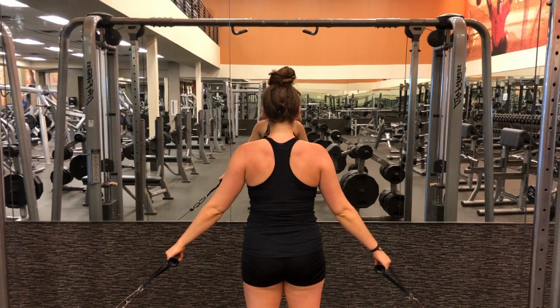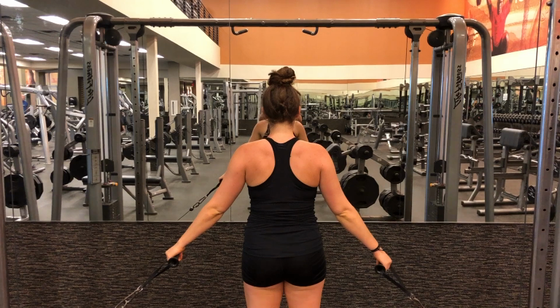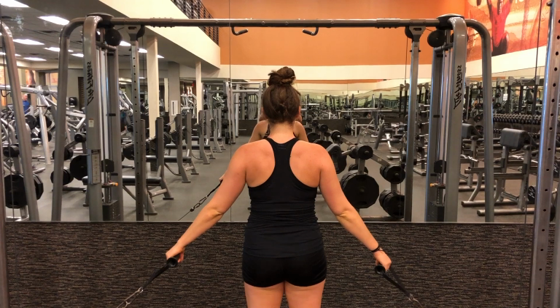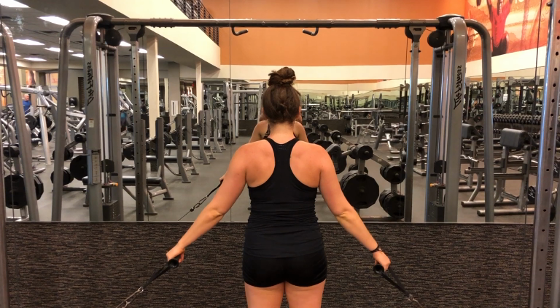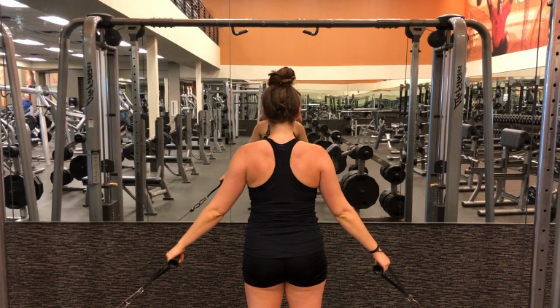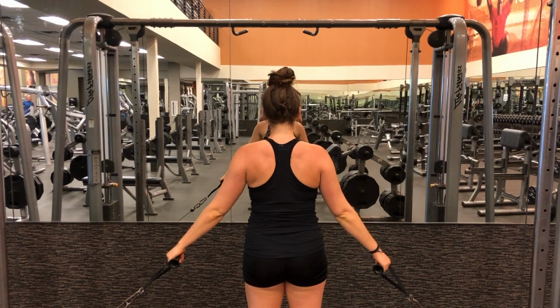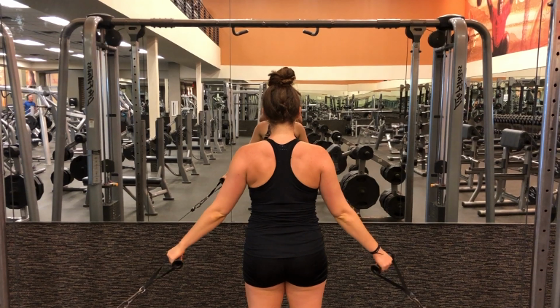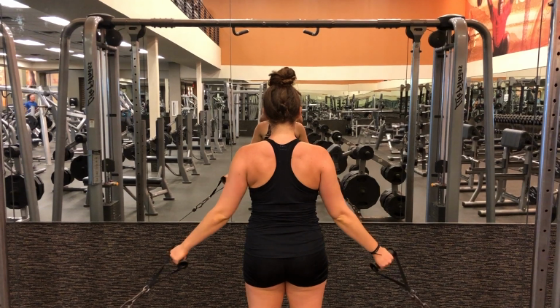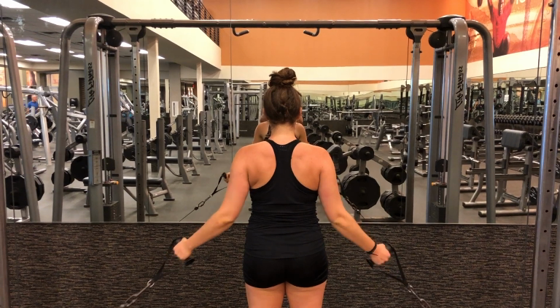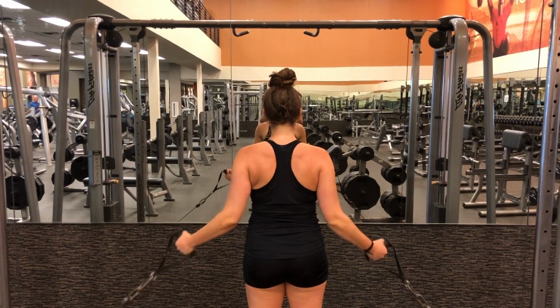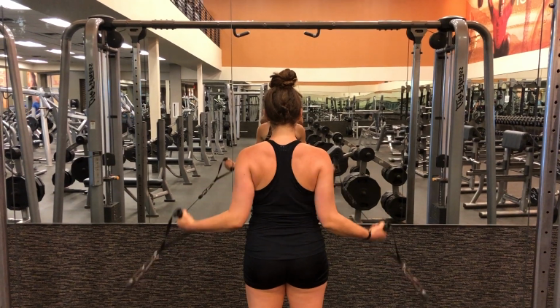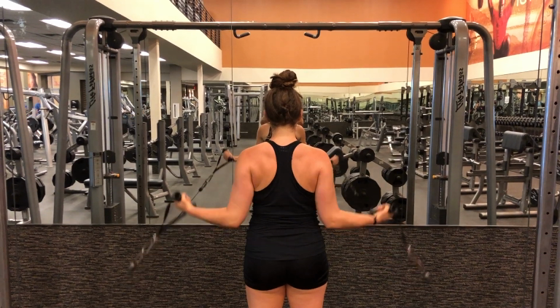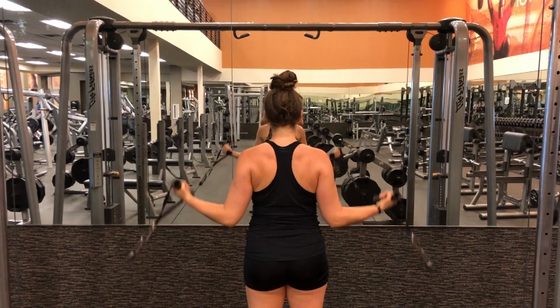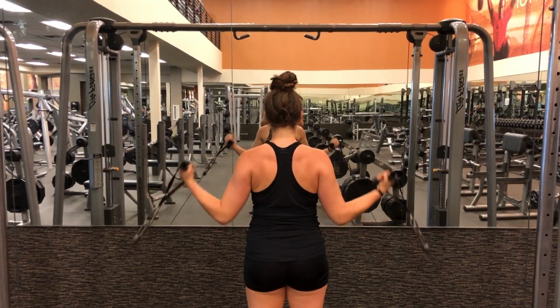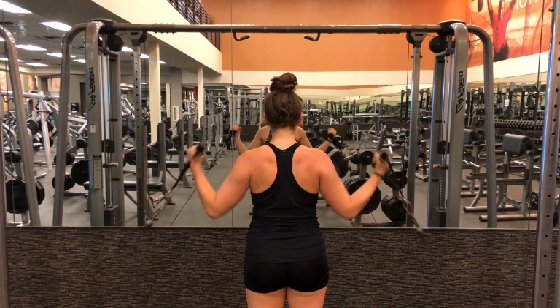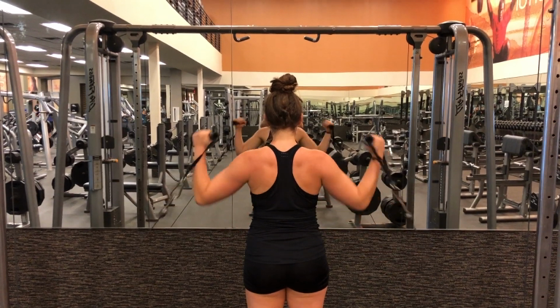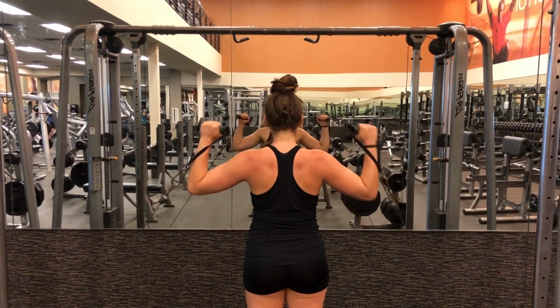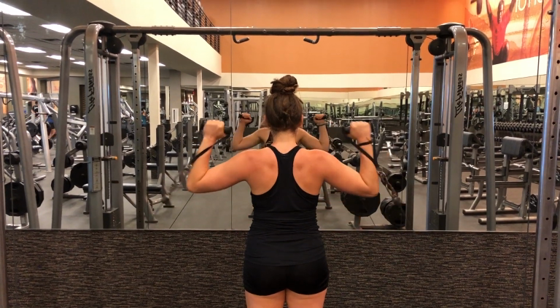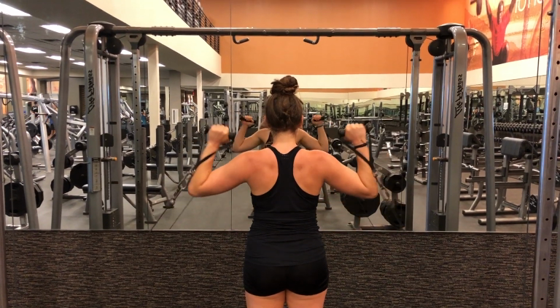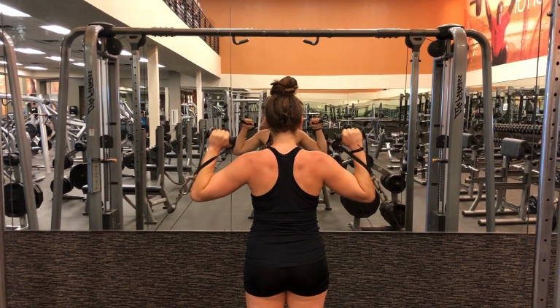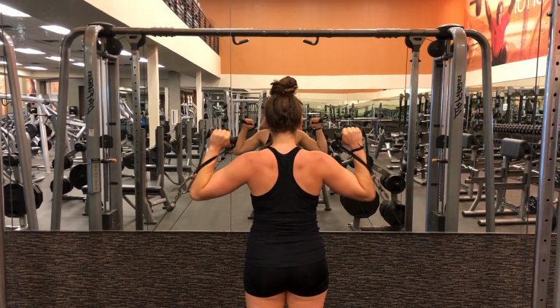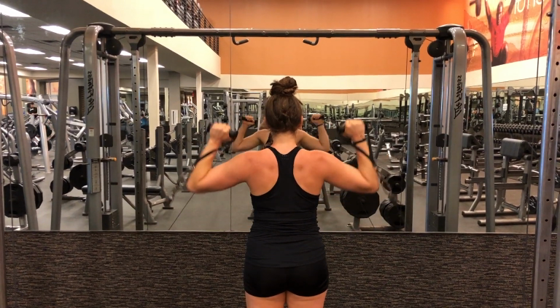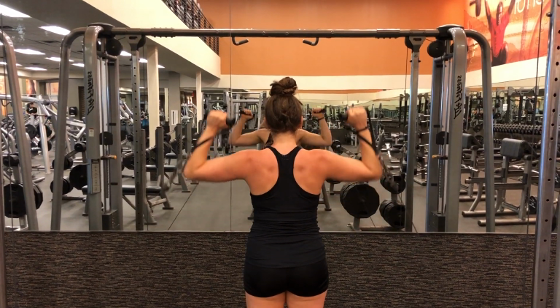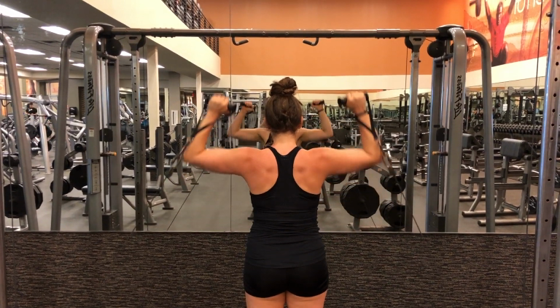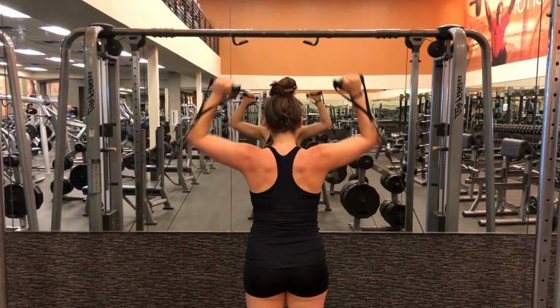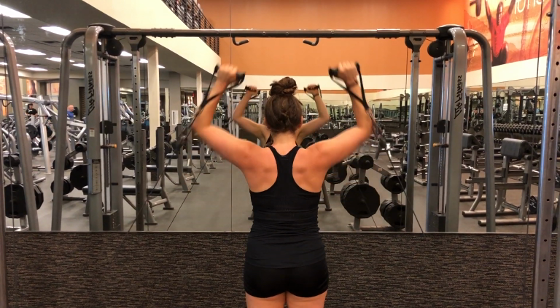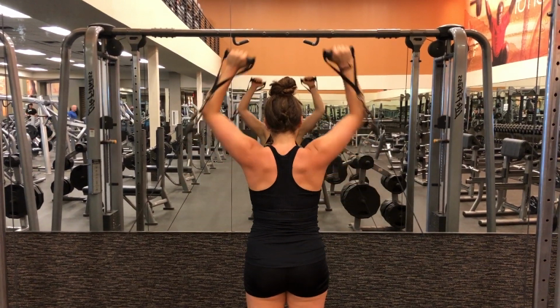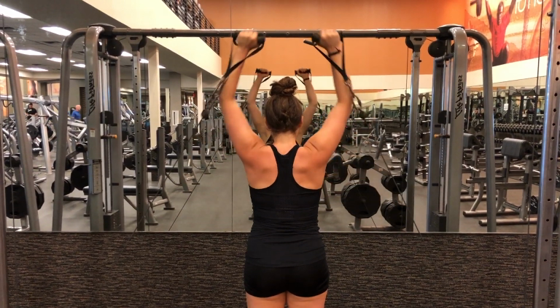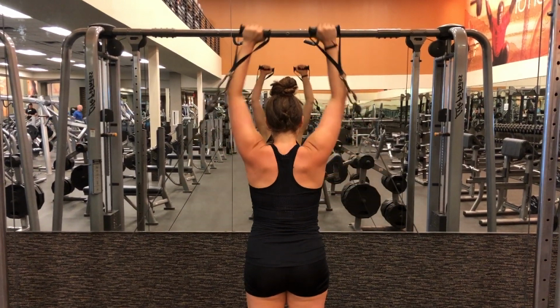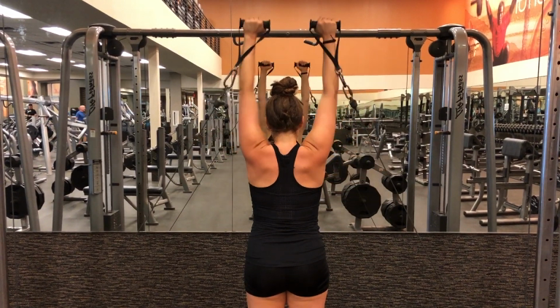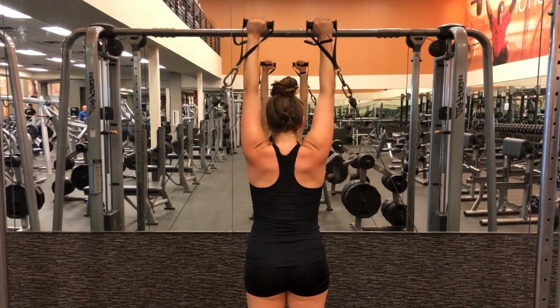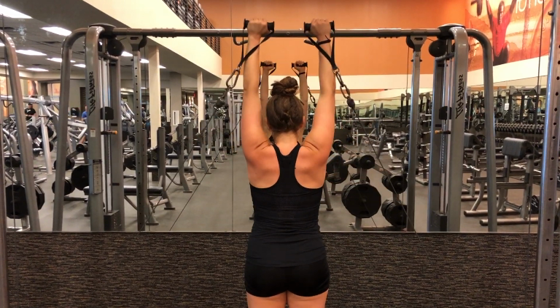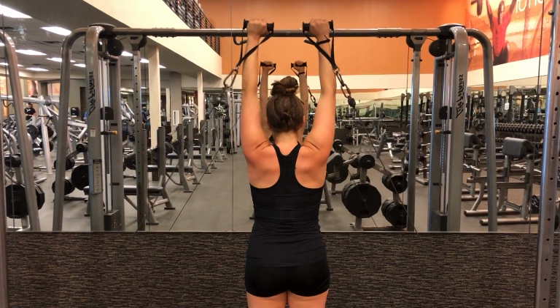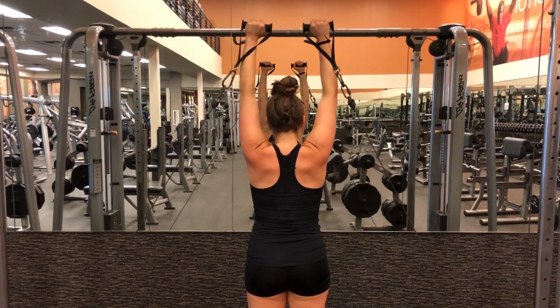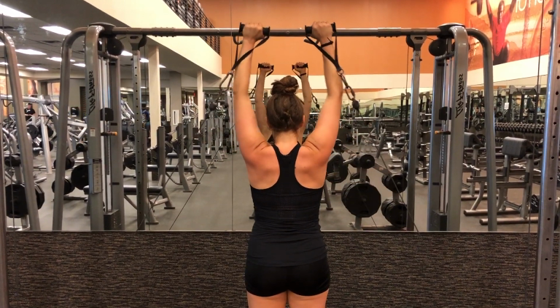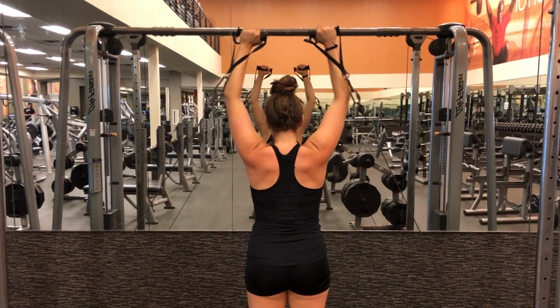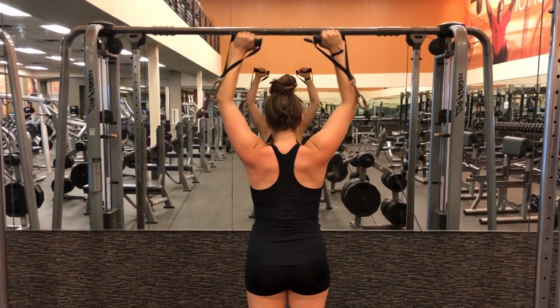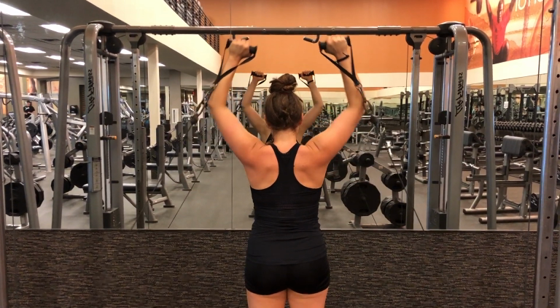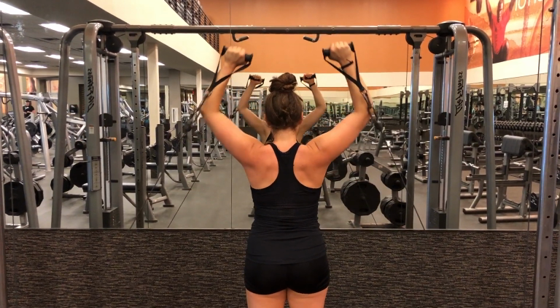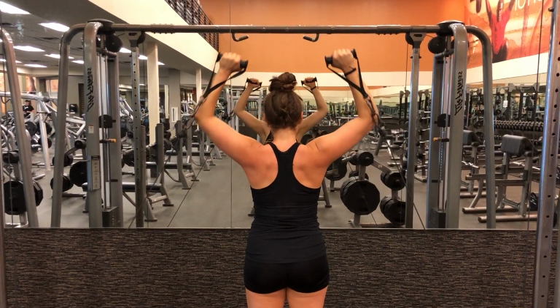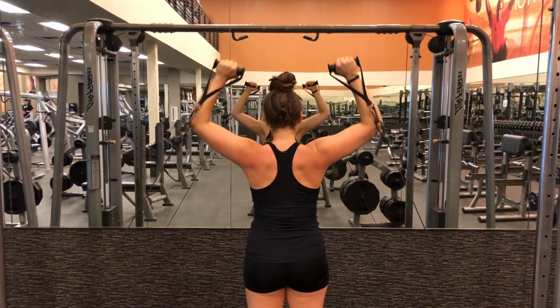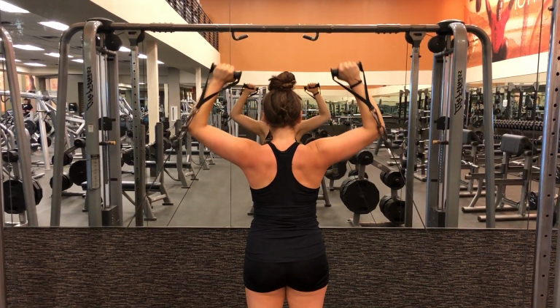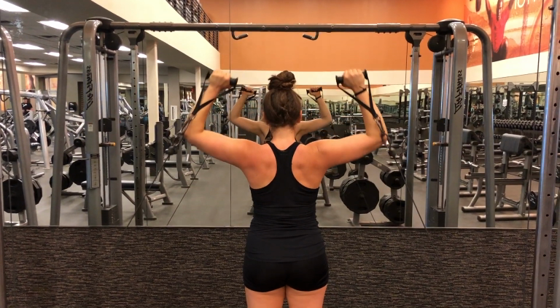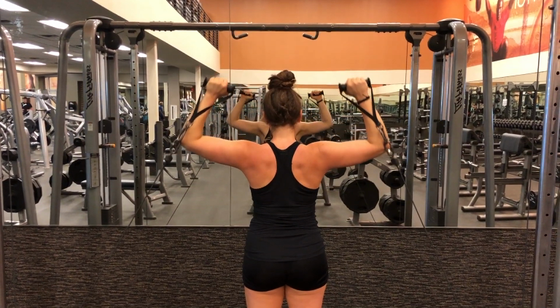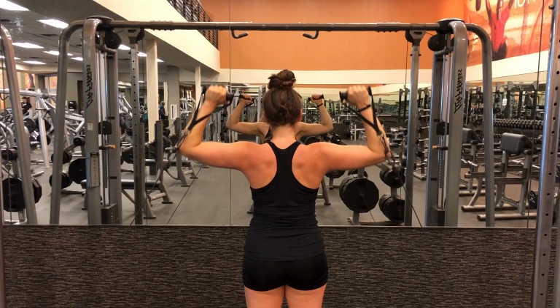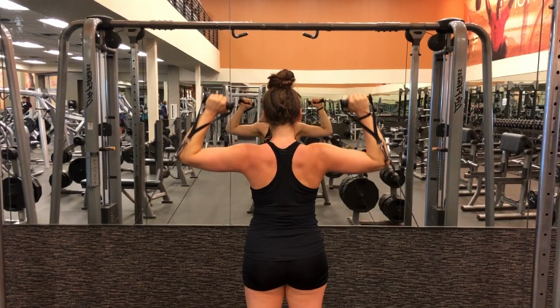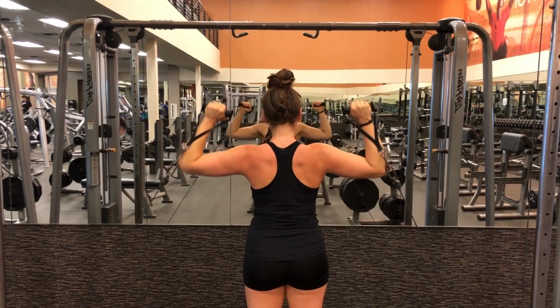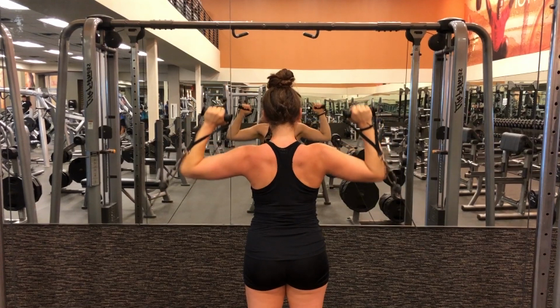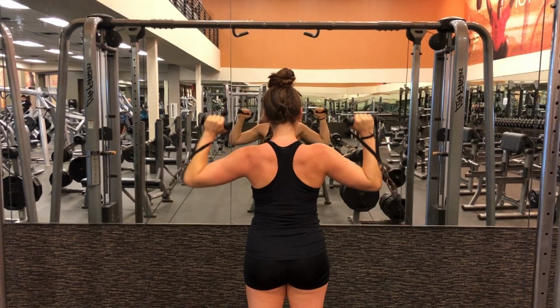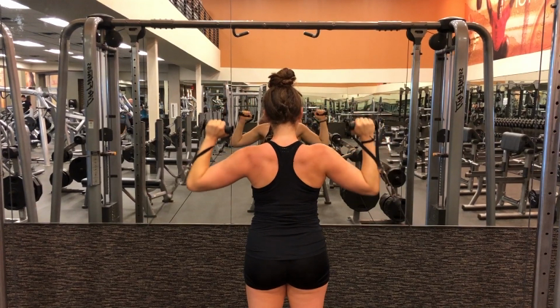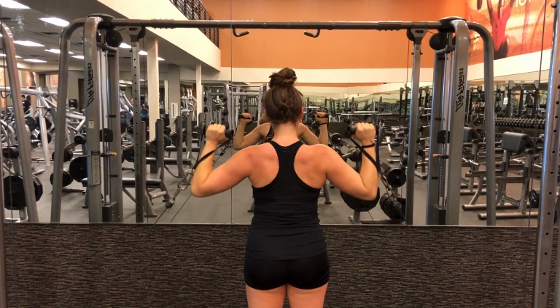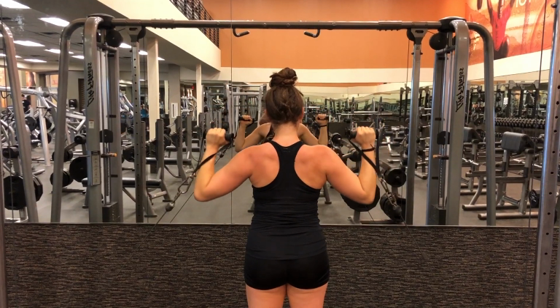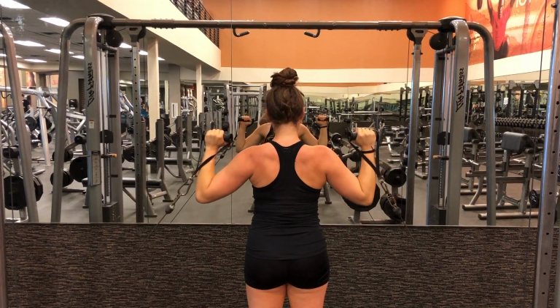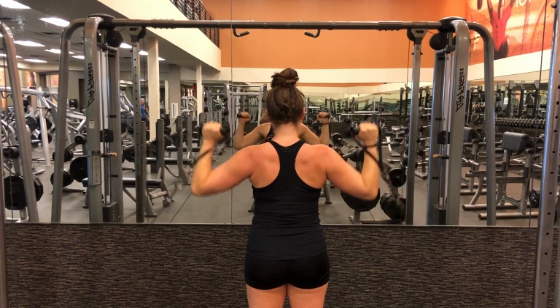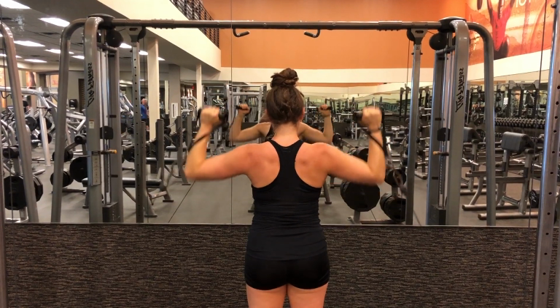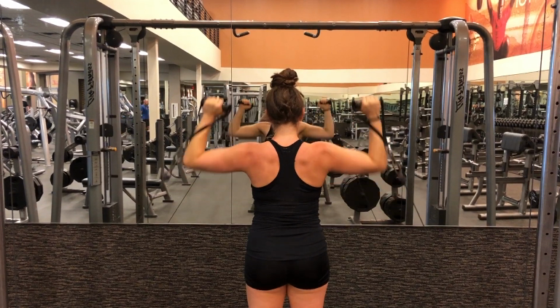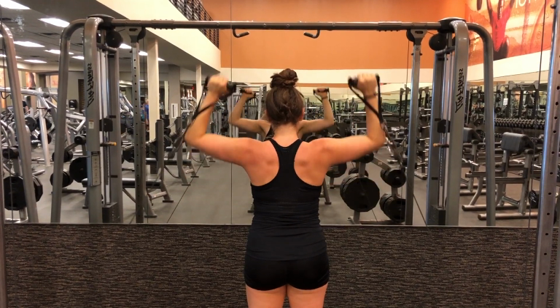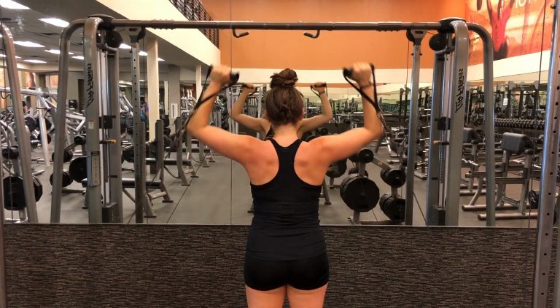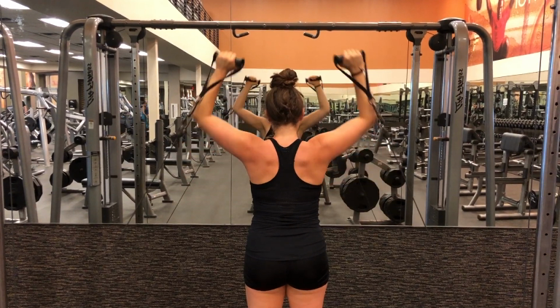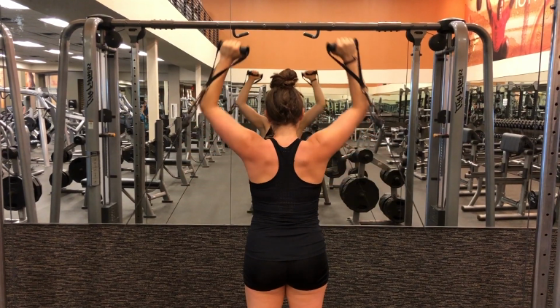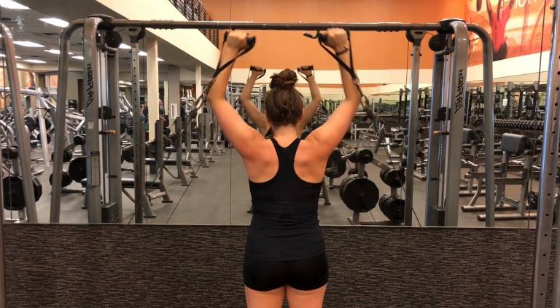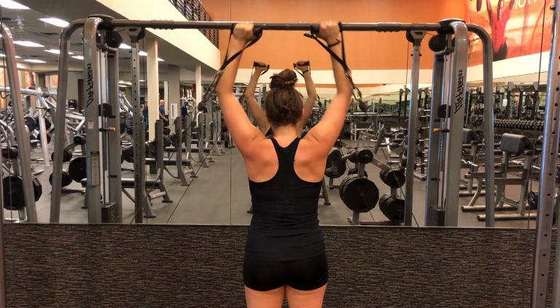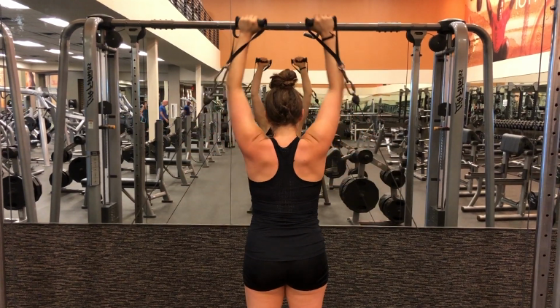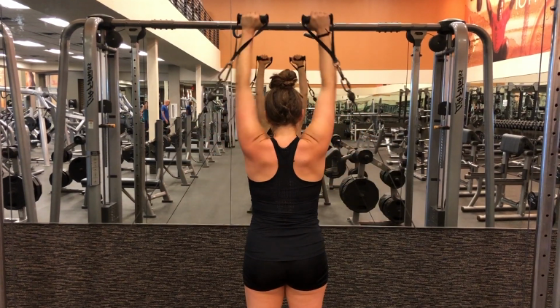Begin standing with a tight core between two cable attachments. Make sure they're at the same weight and height on each side with single hand attachments.